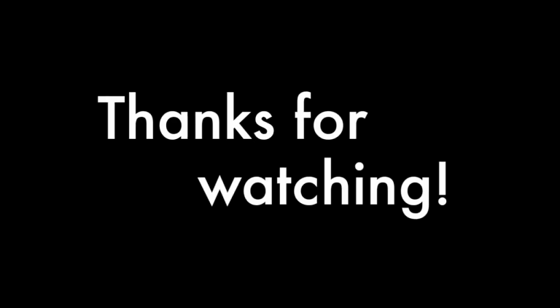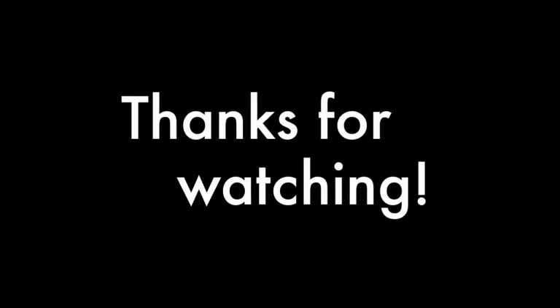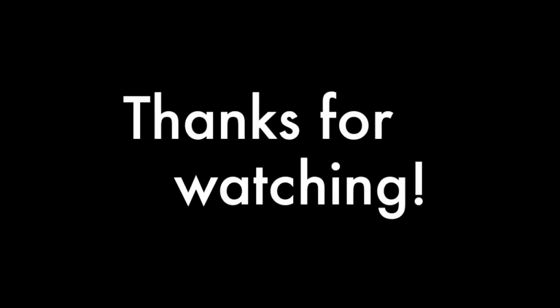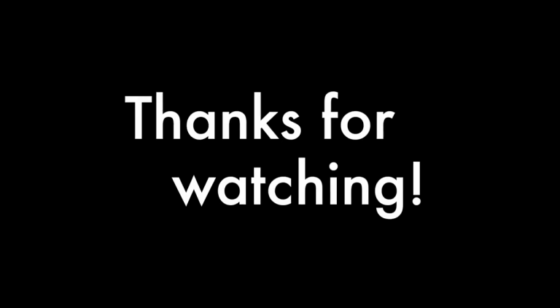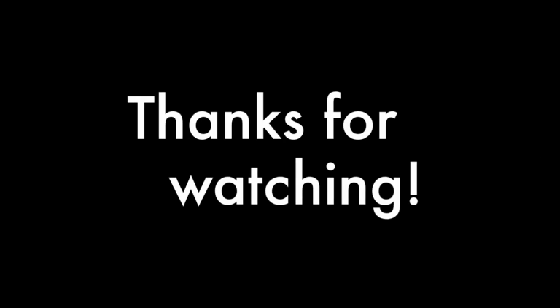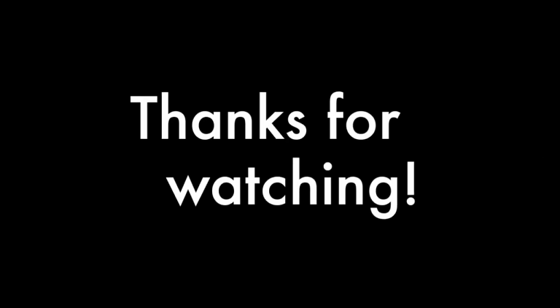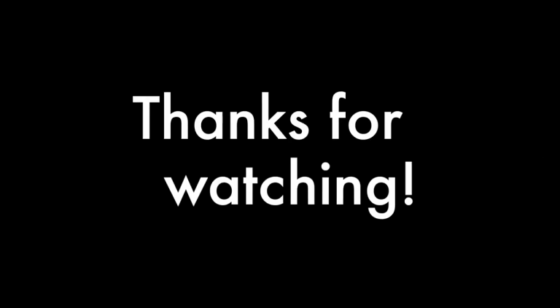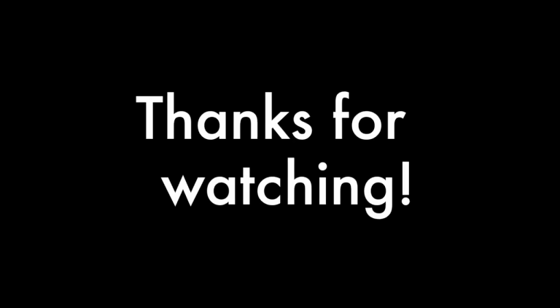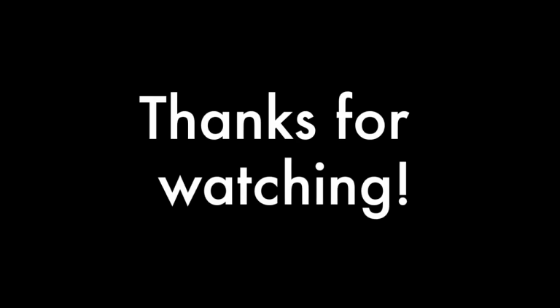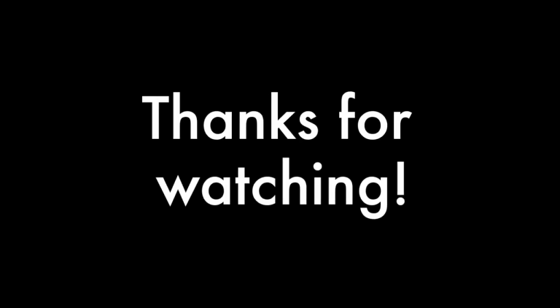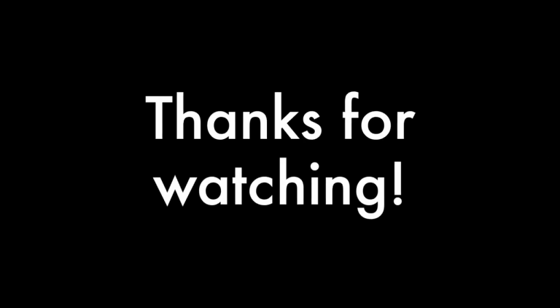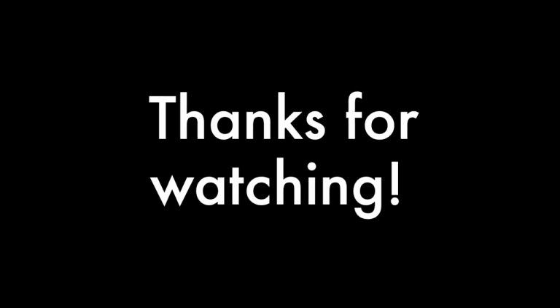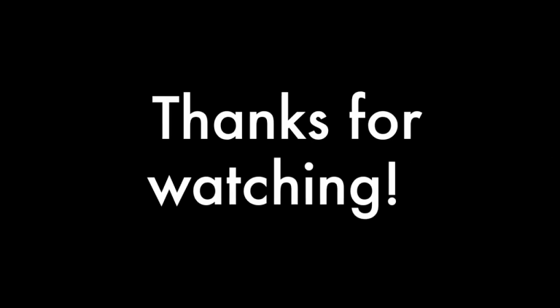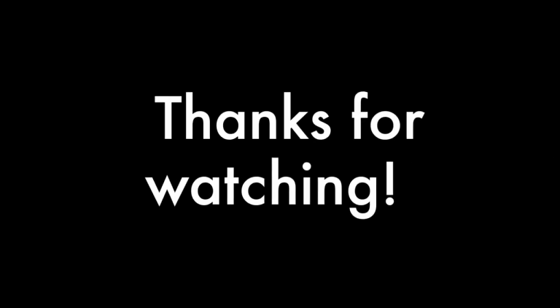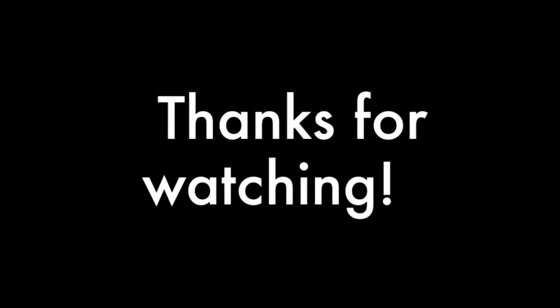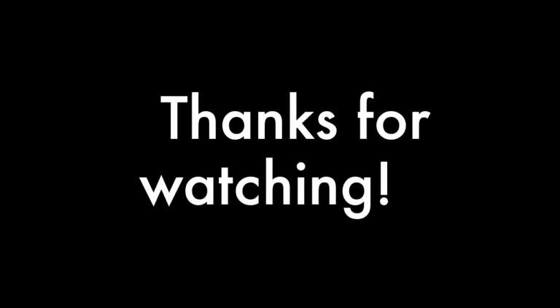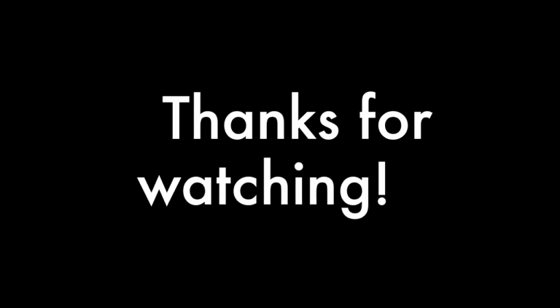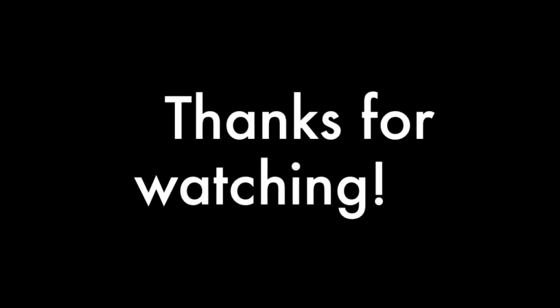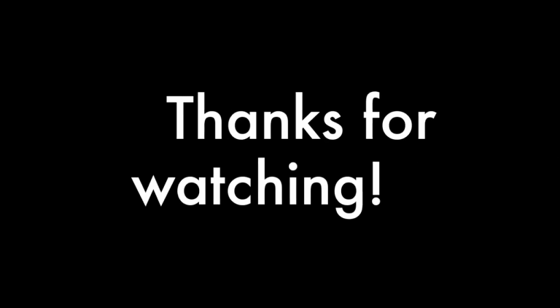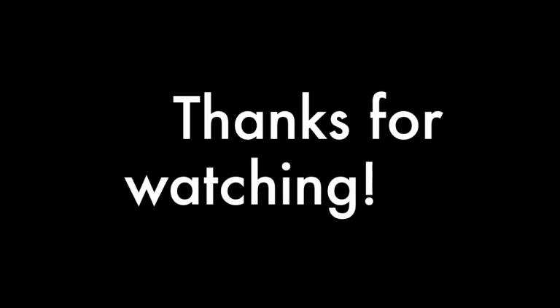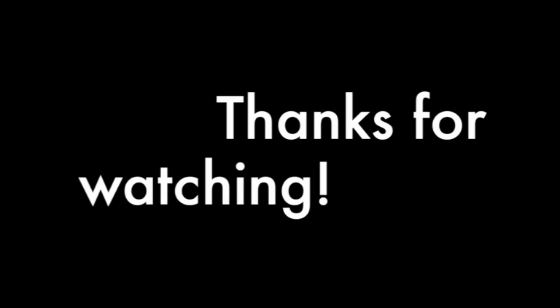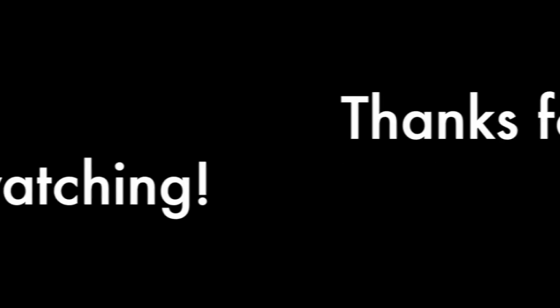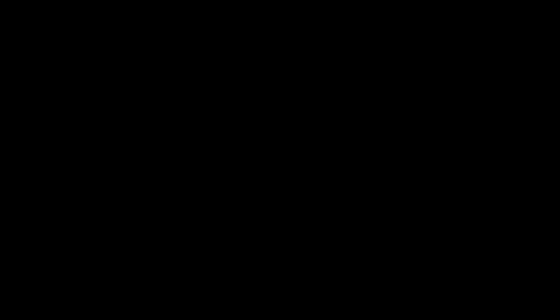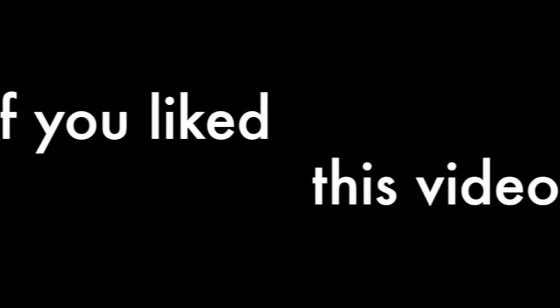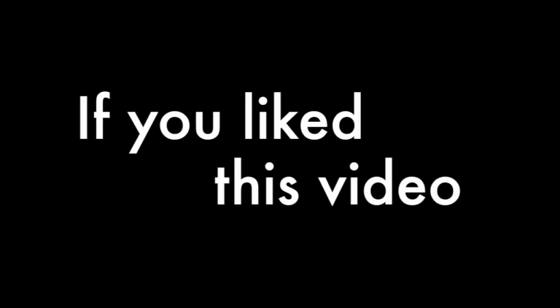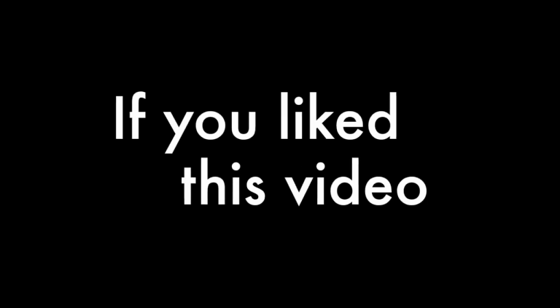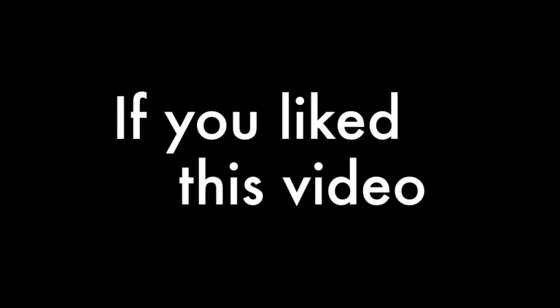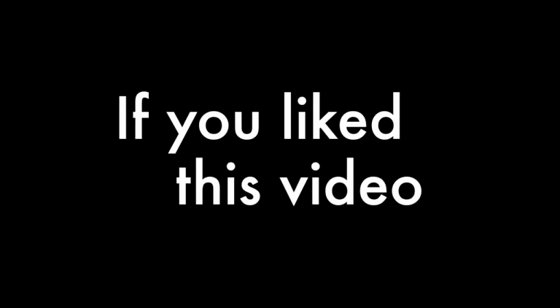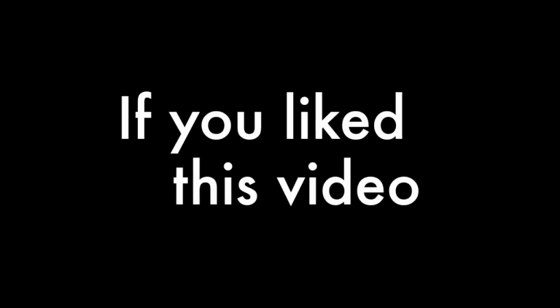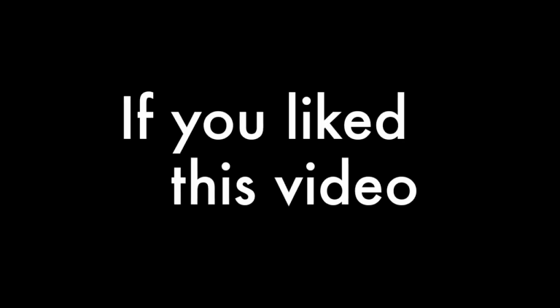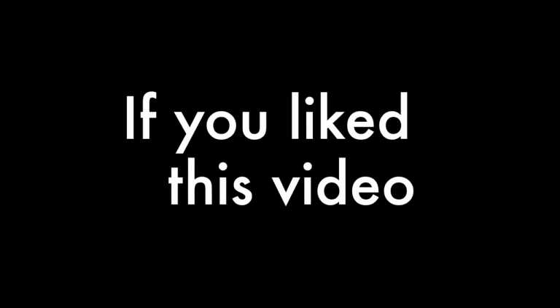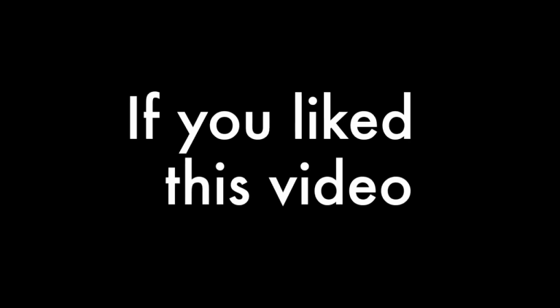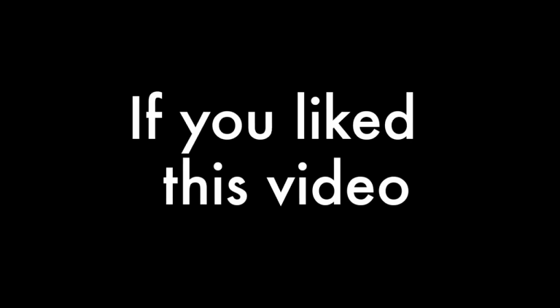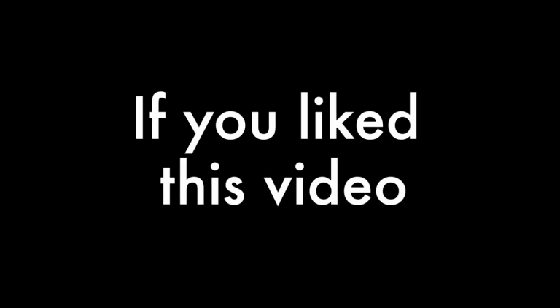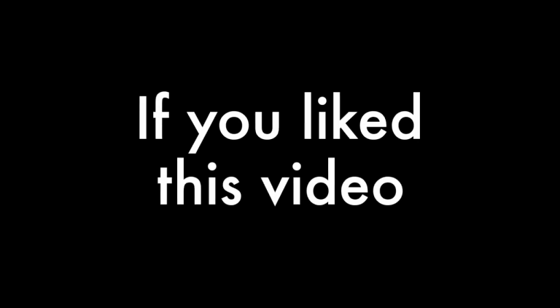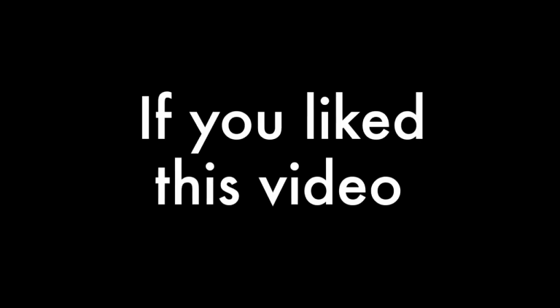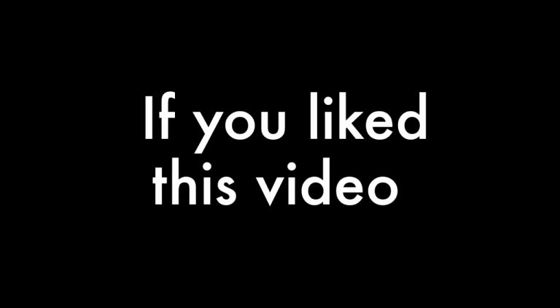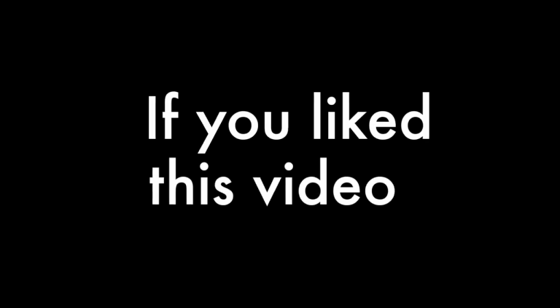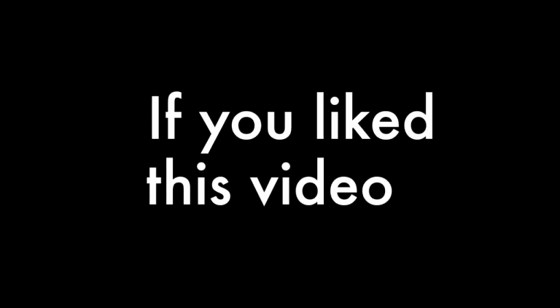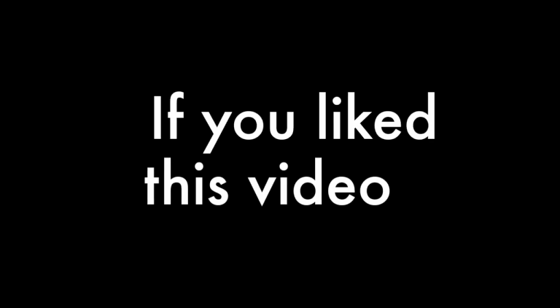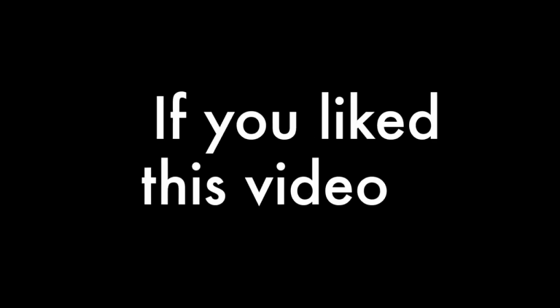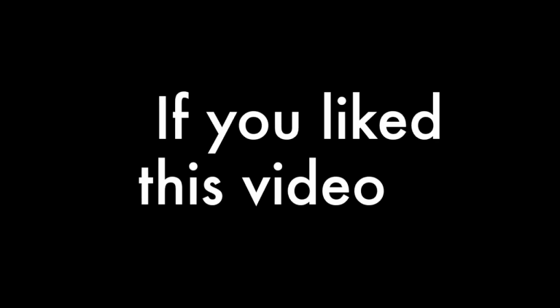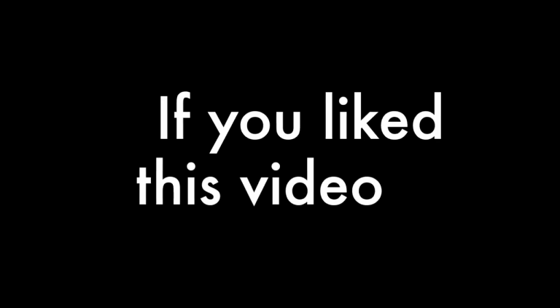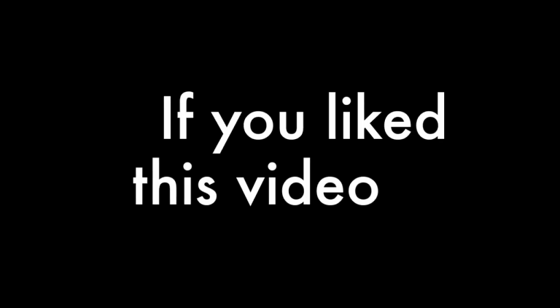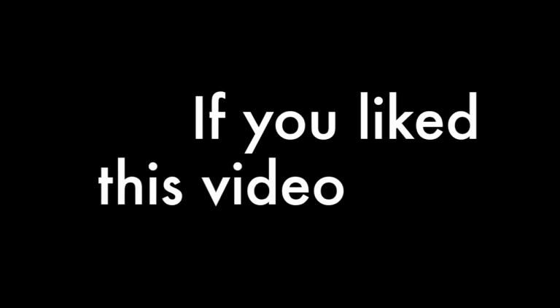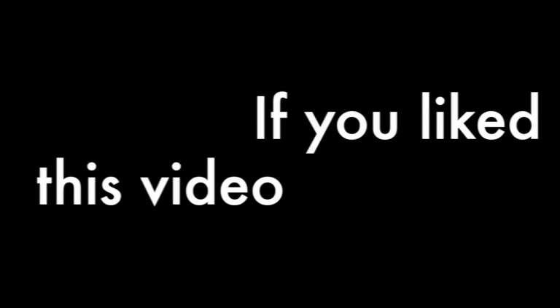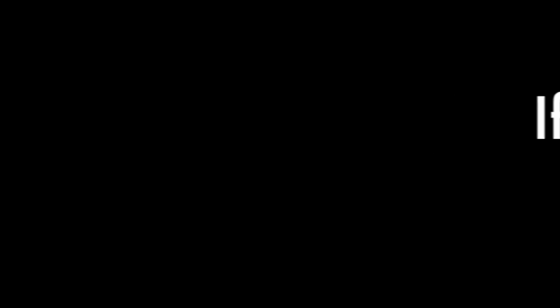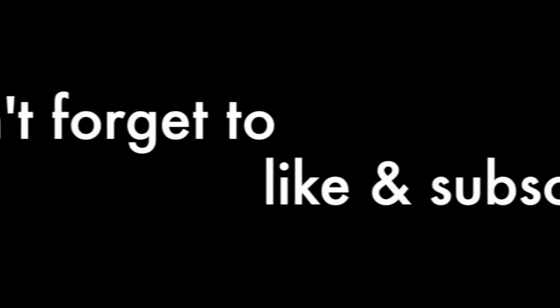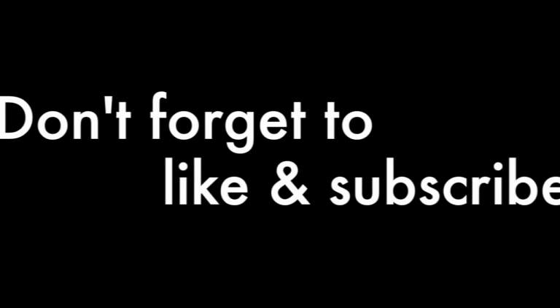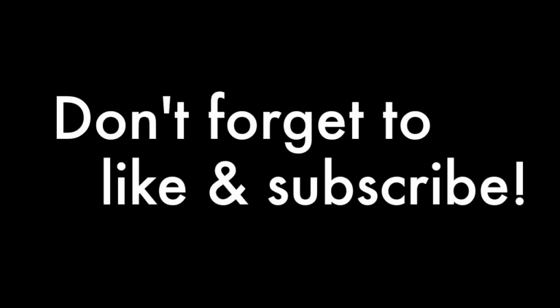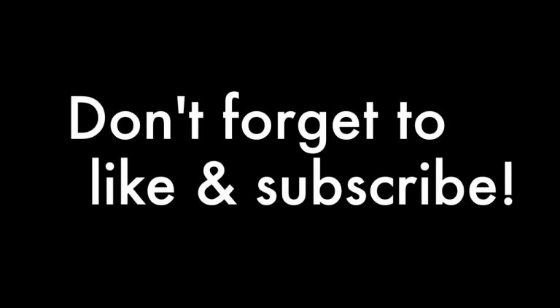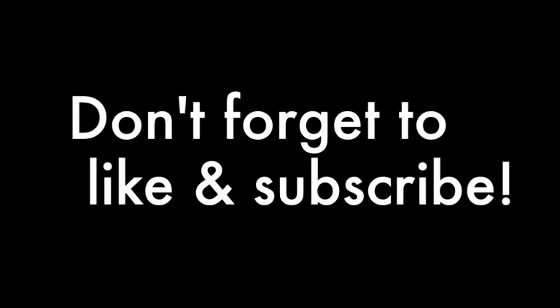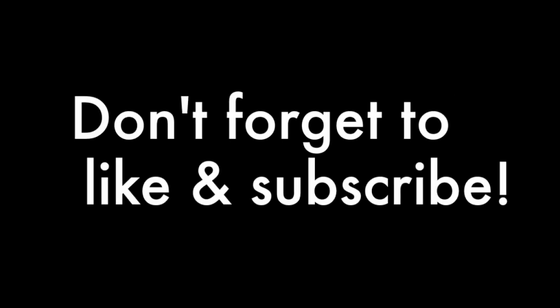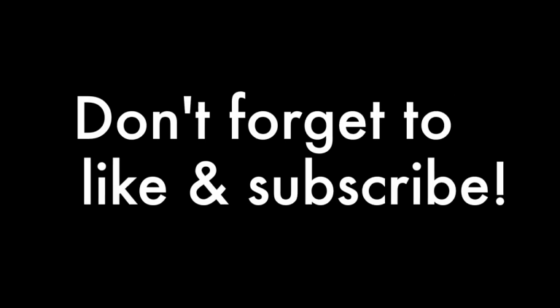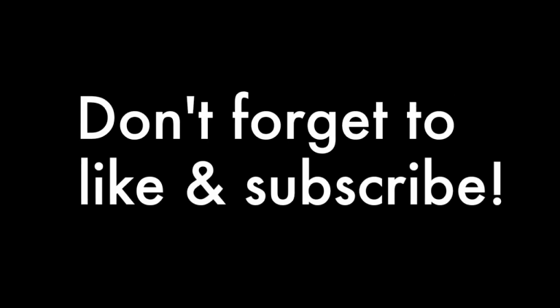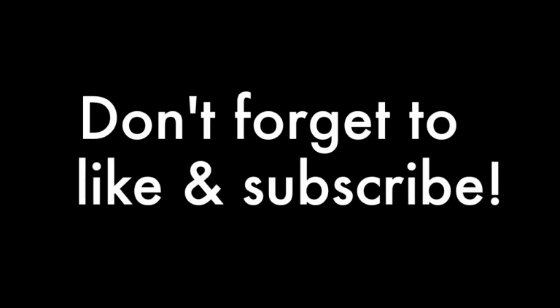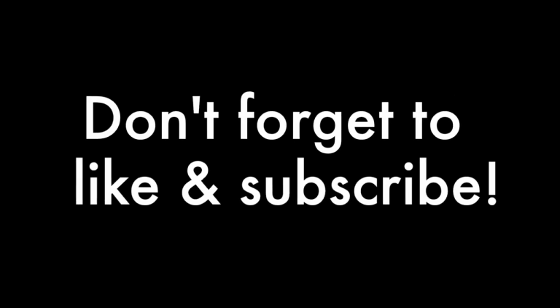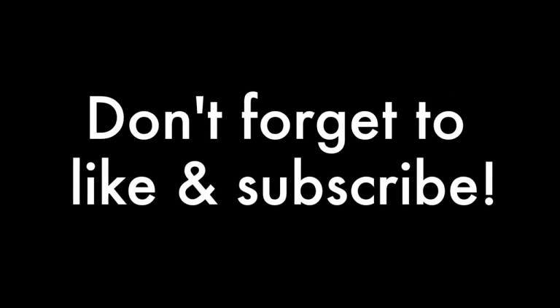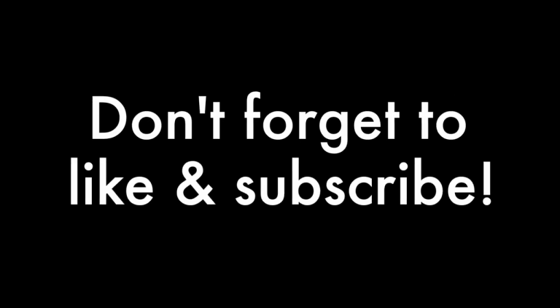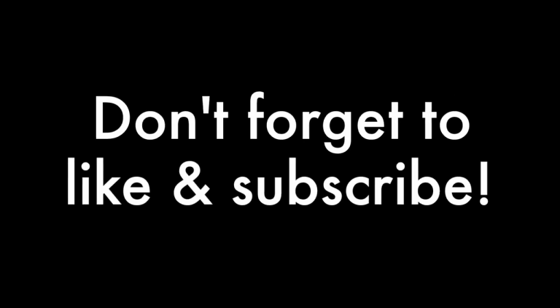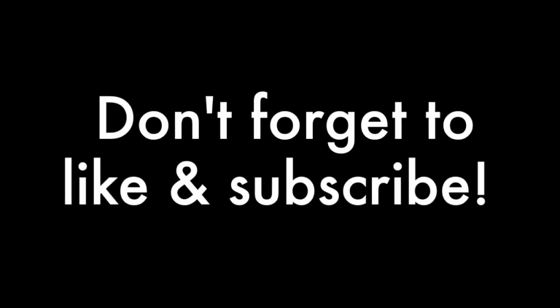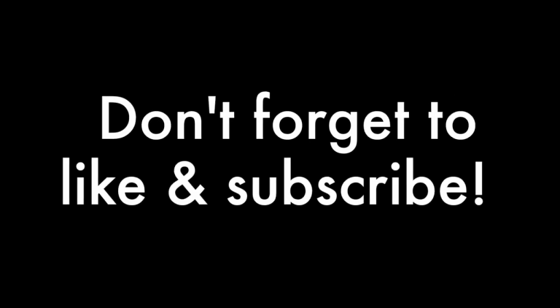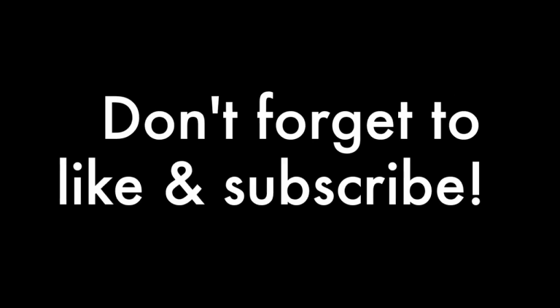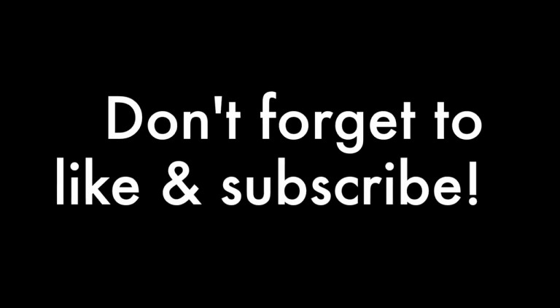Thanks for watching. And if you like this video, don't forget to like and subscribe.